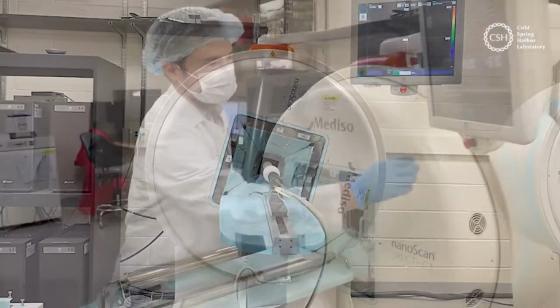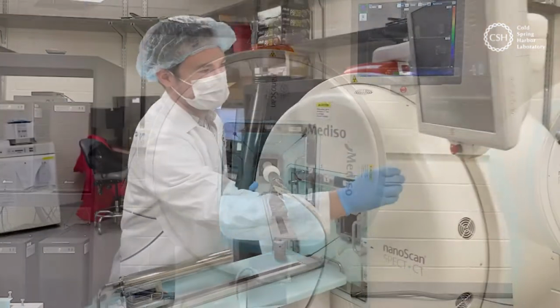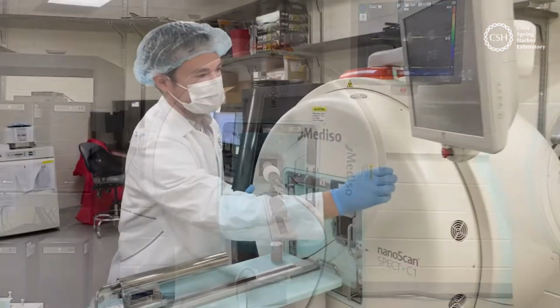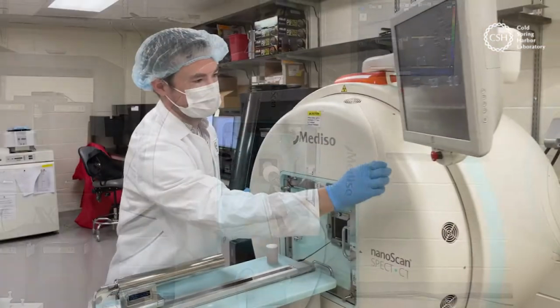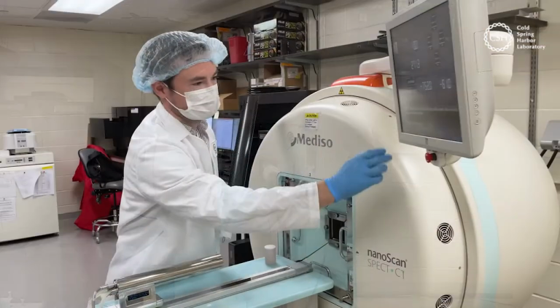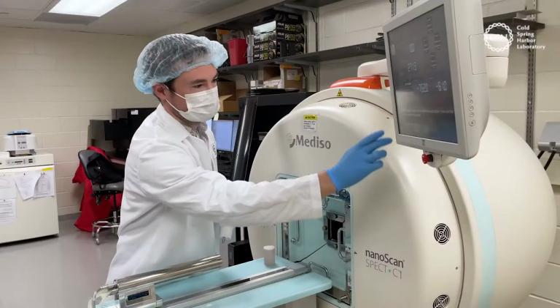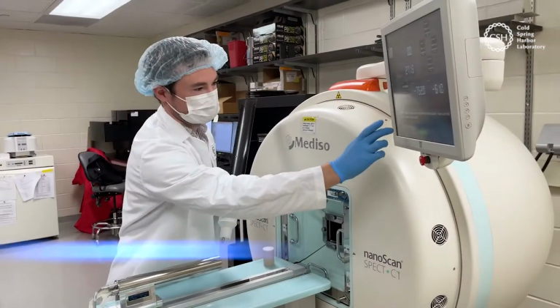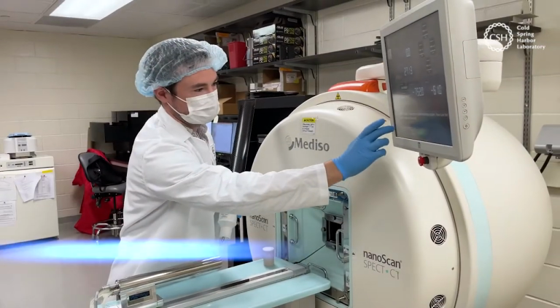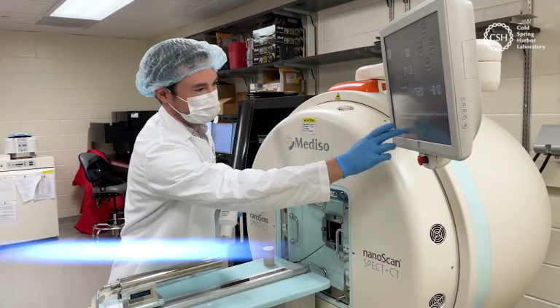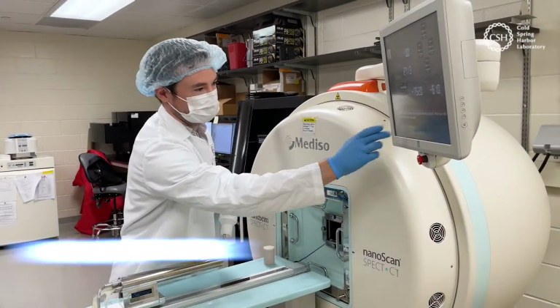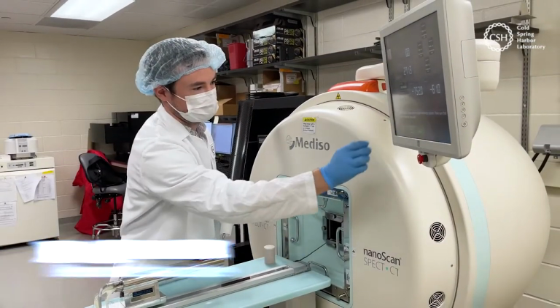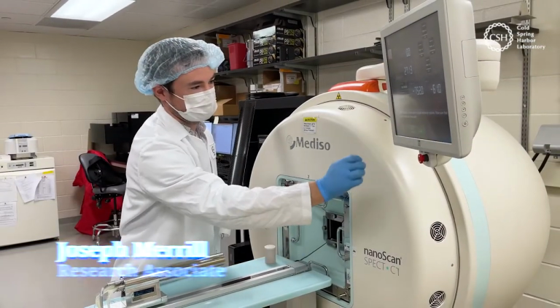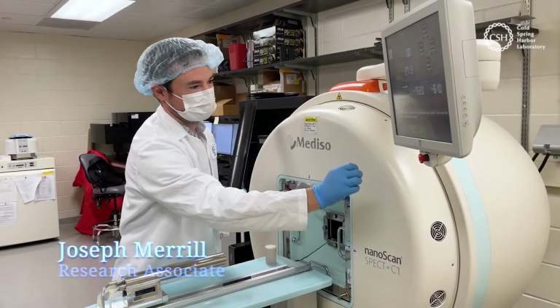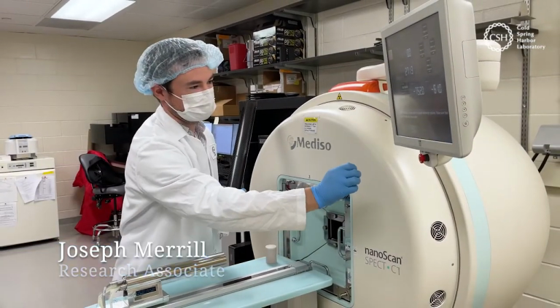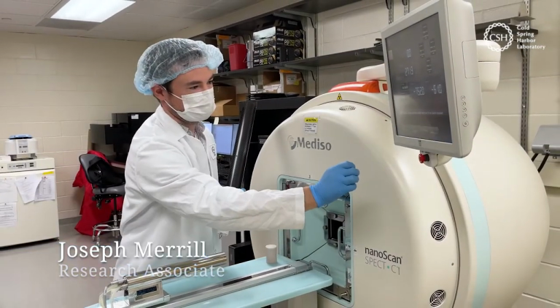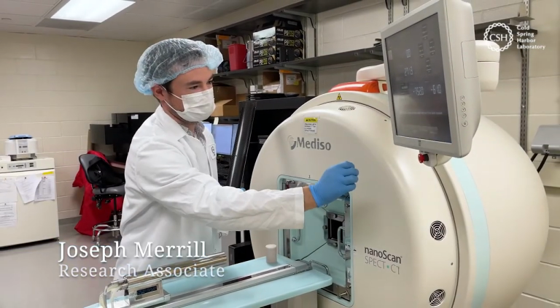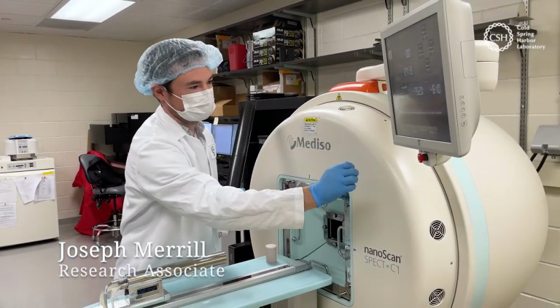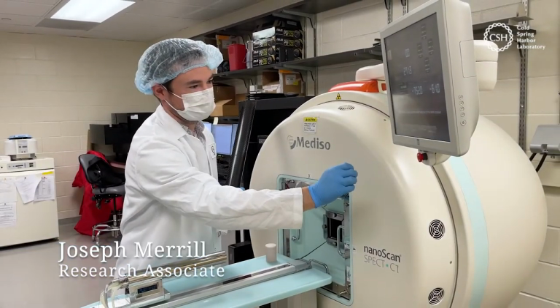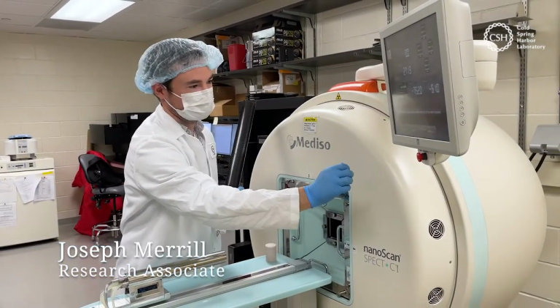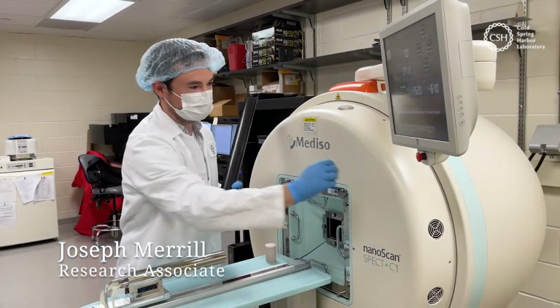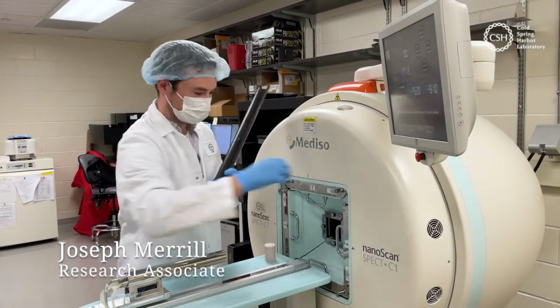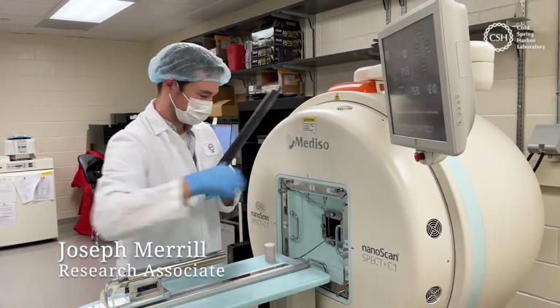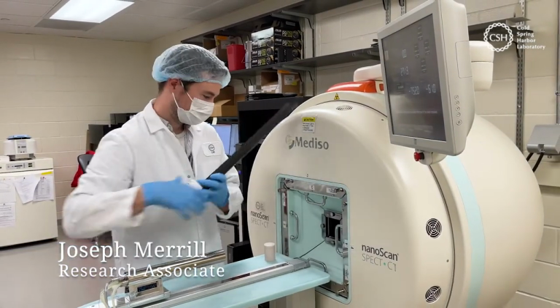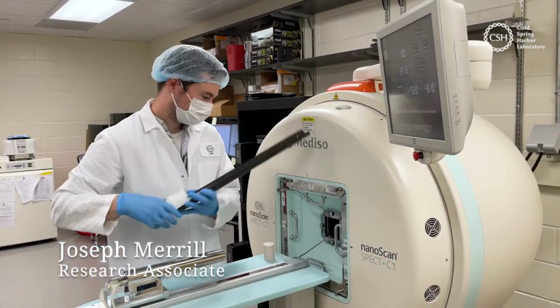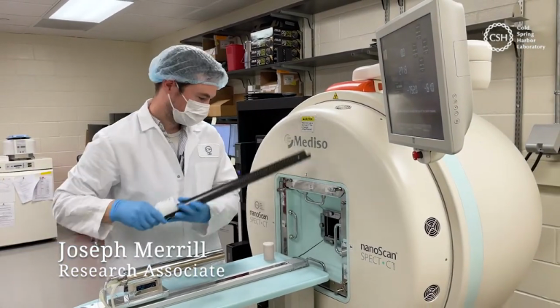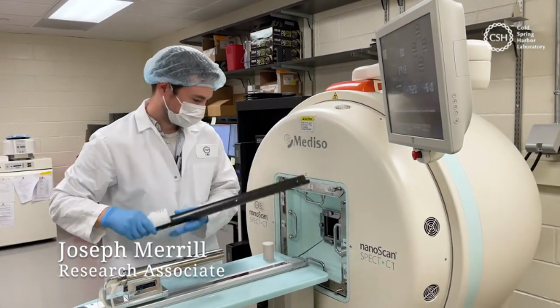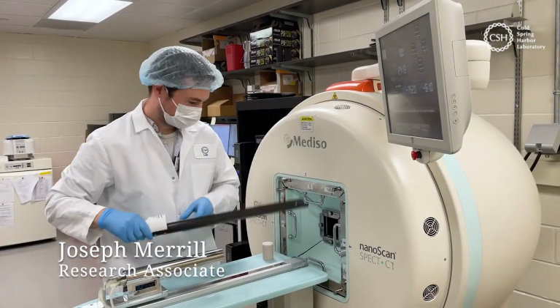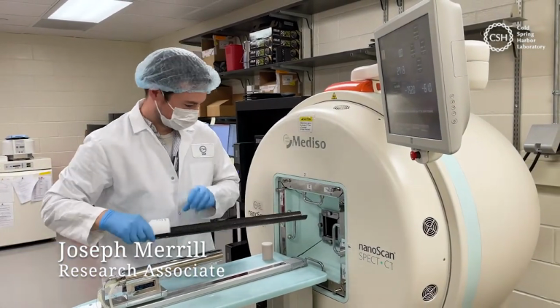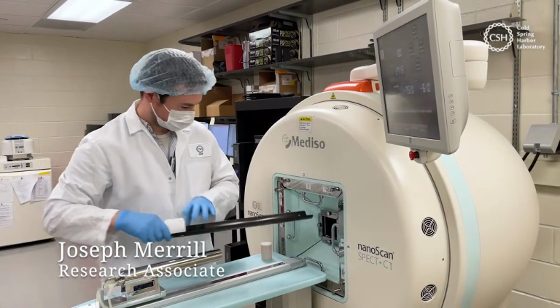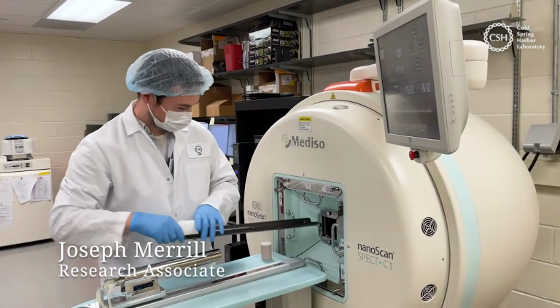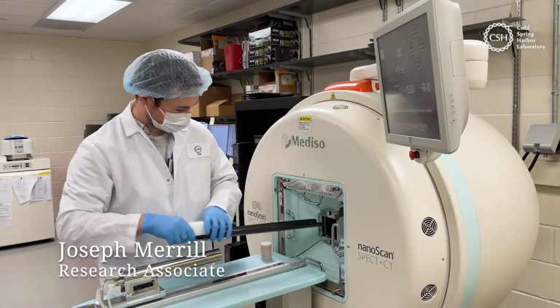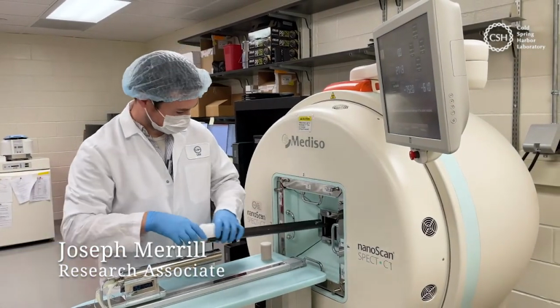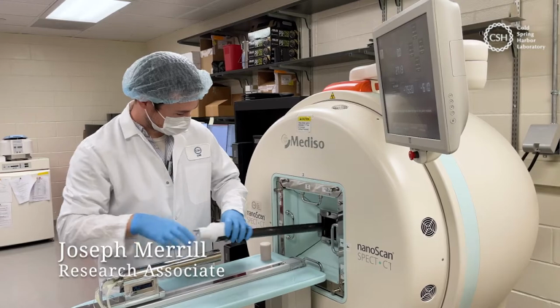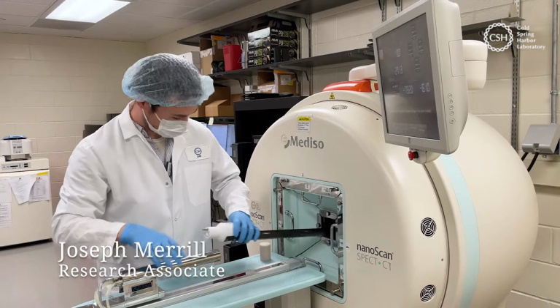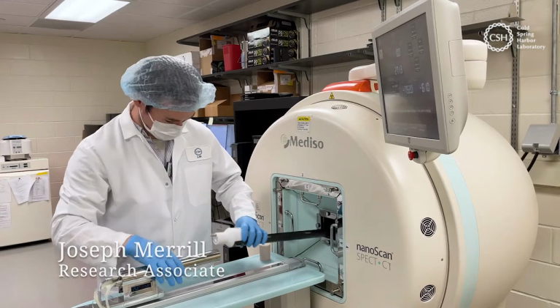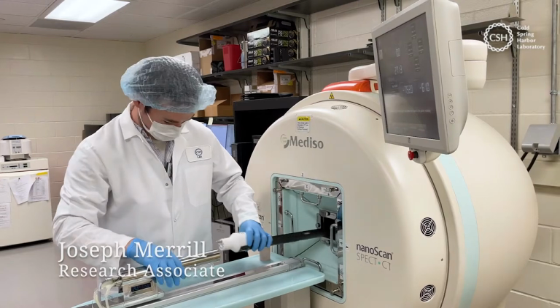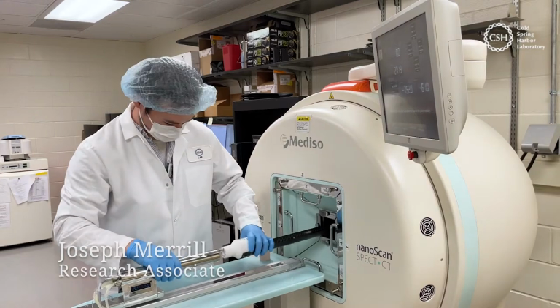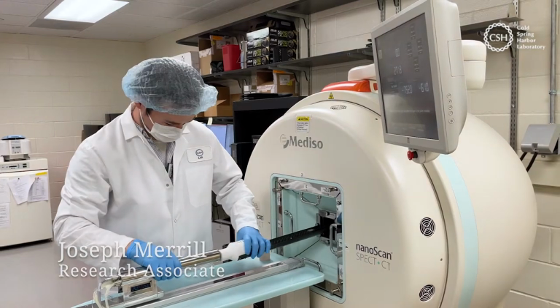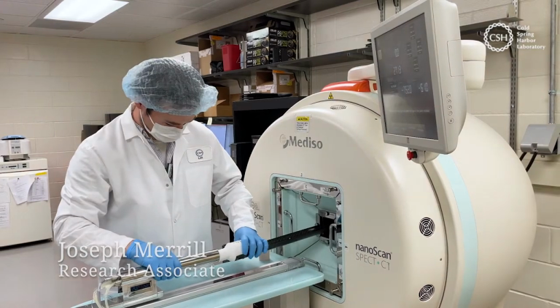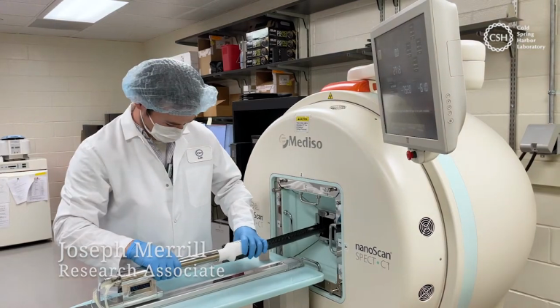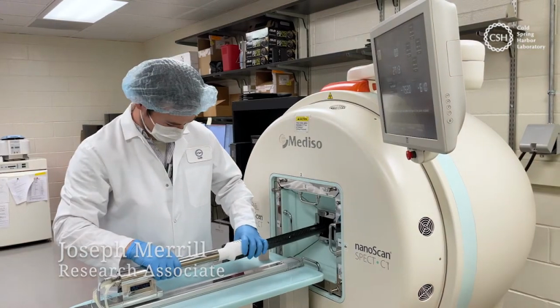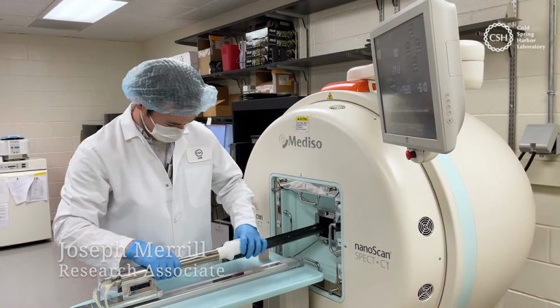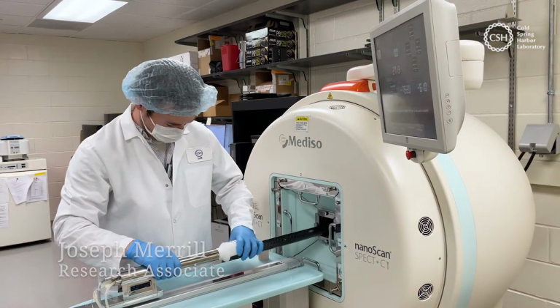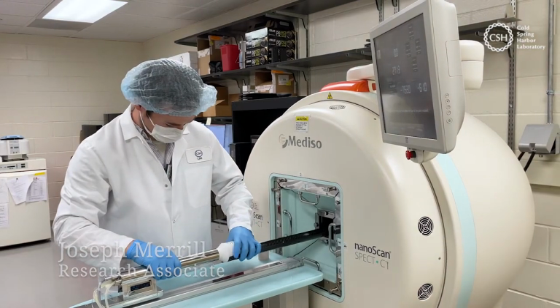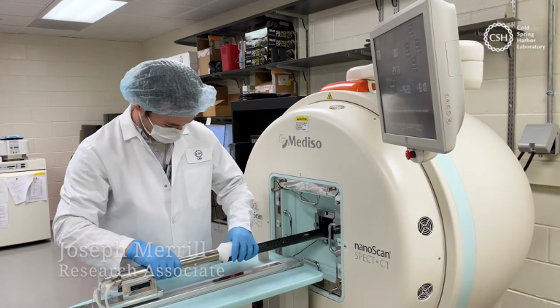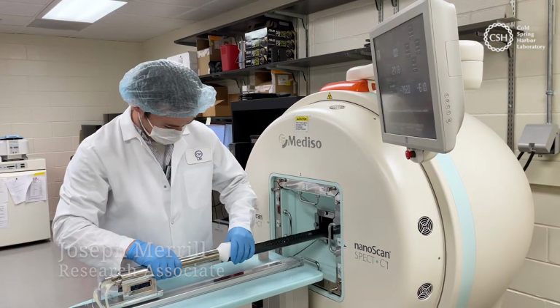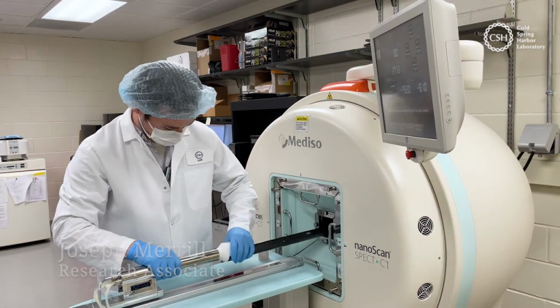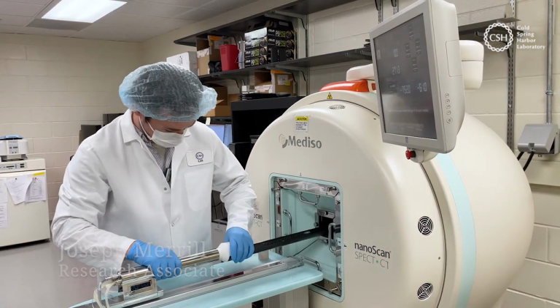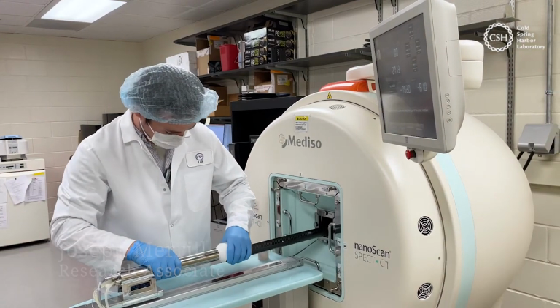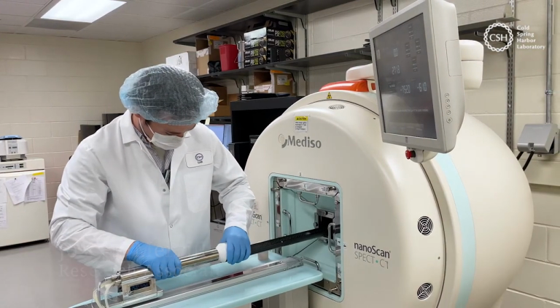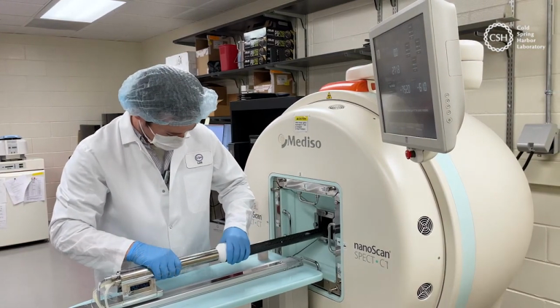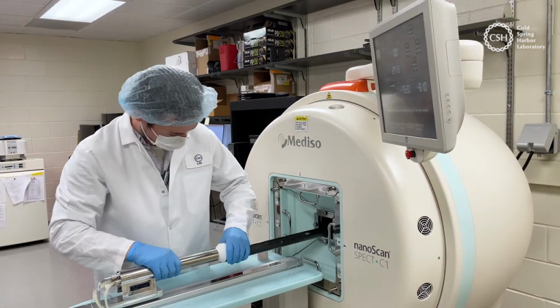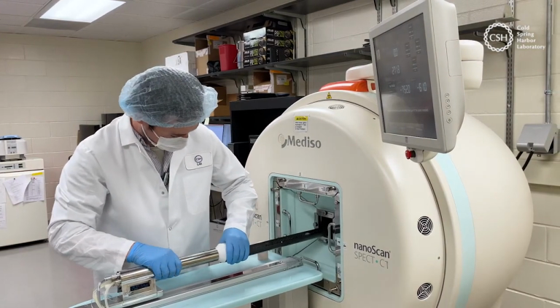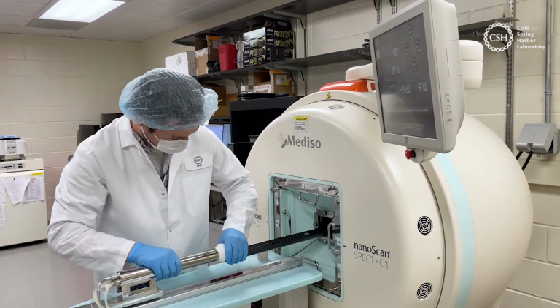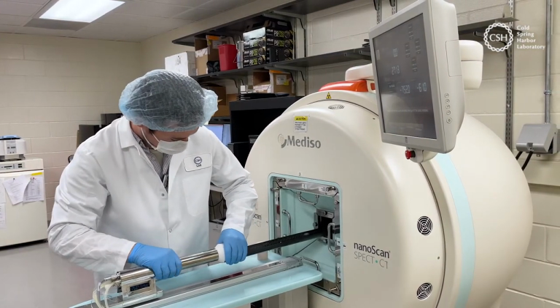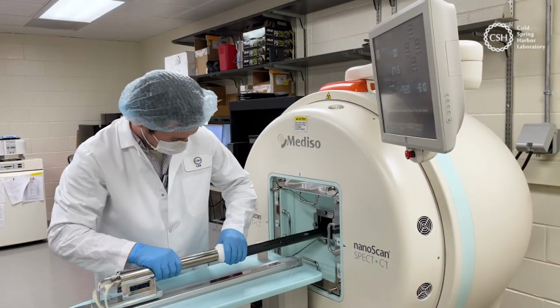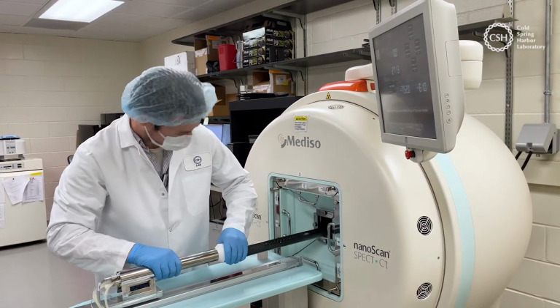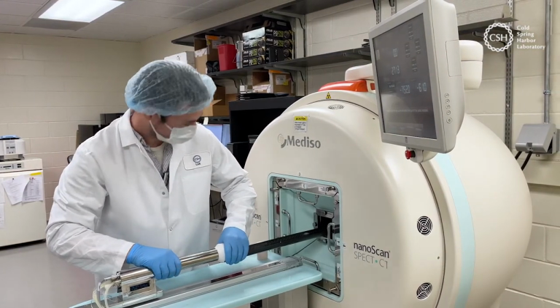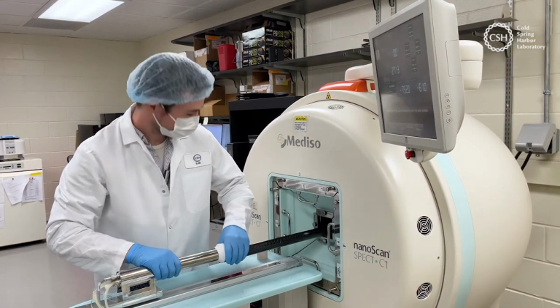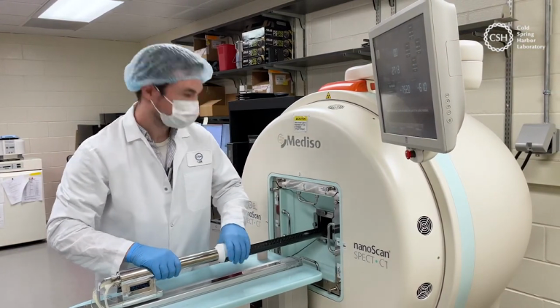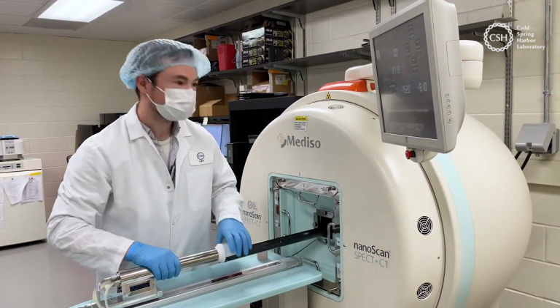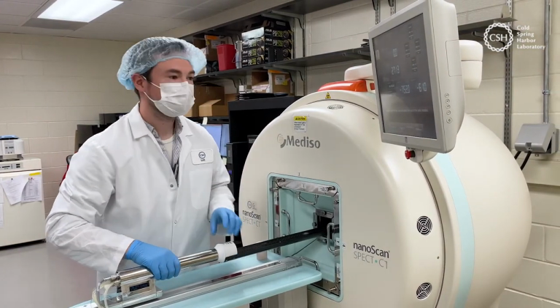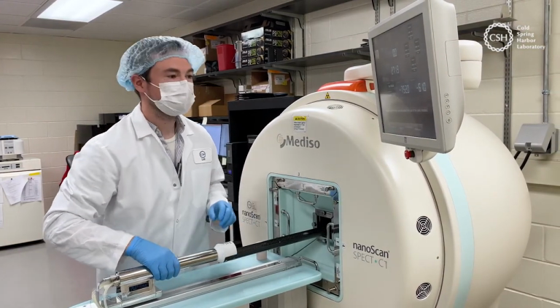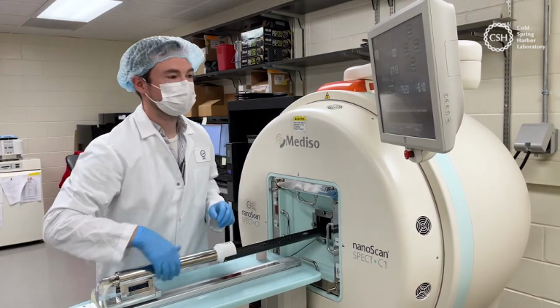I'm Joseph Merrill. I'm a research associate in the Lions lab. I specialize in preclinical nuclear medicine.